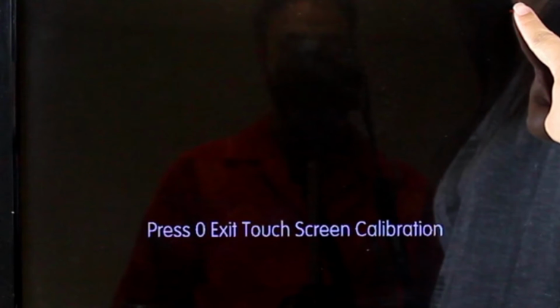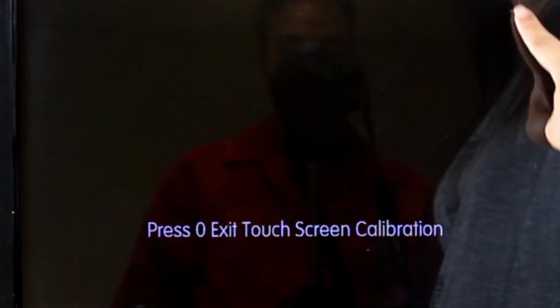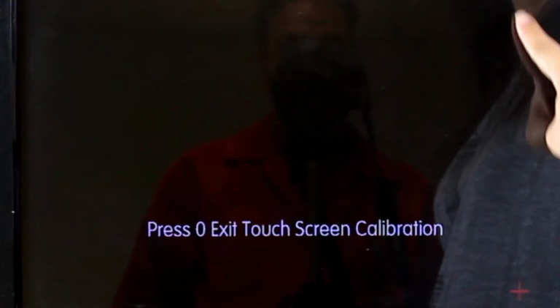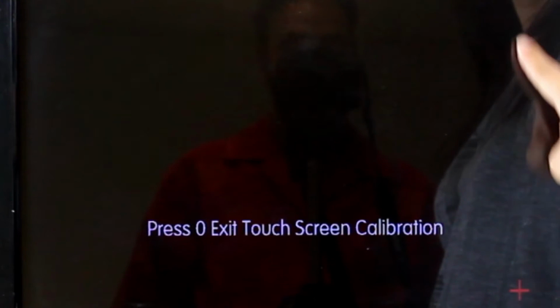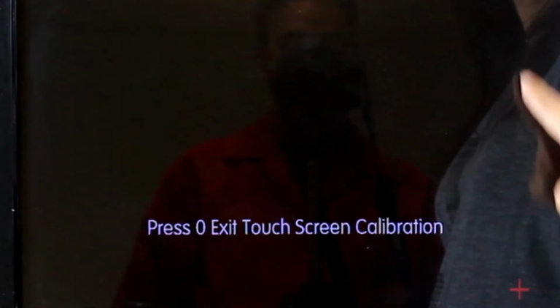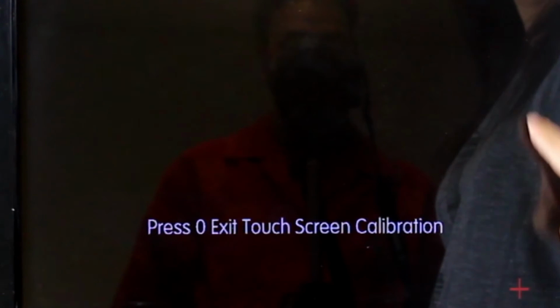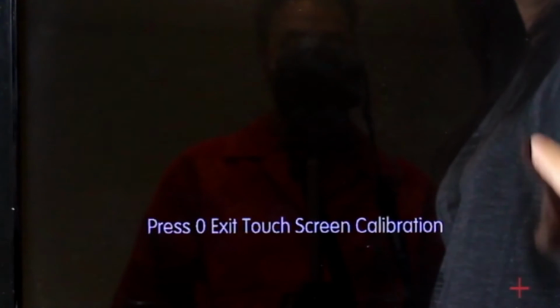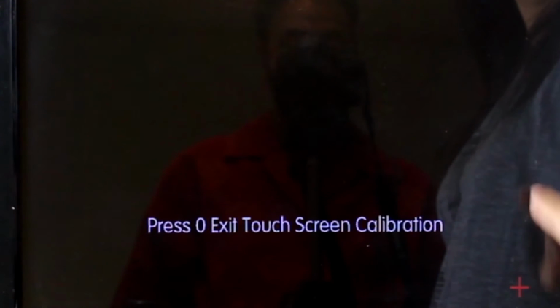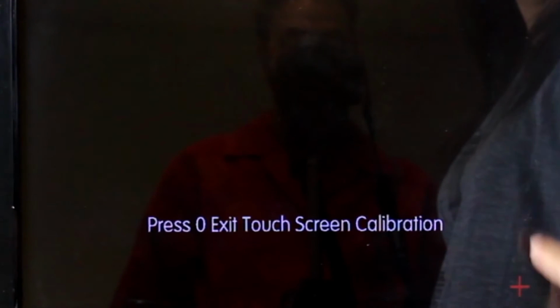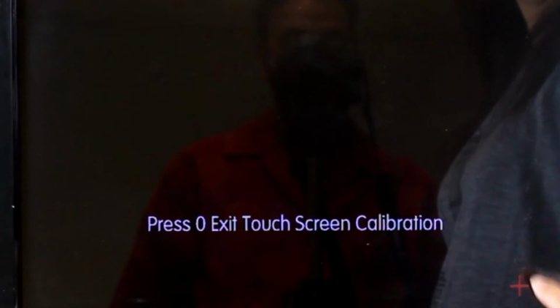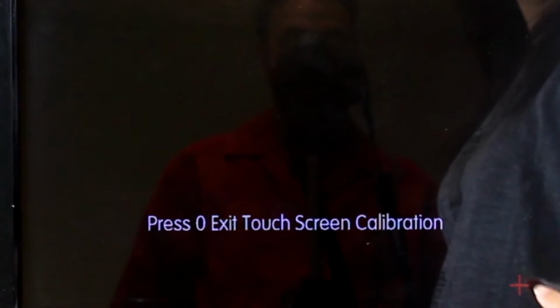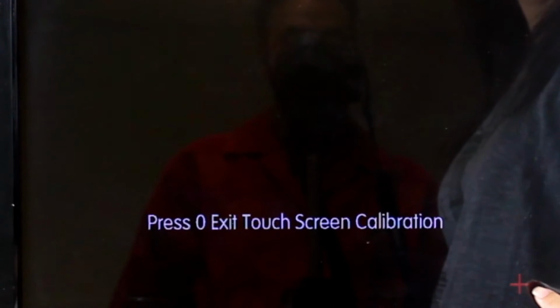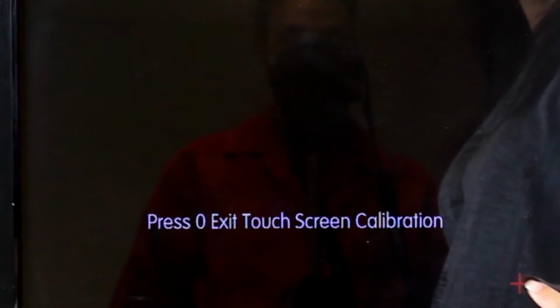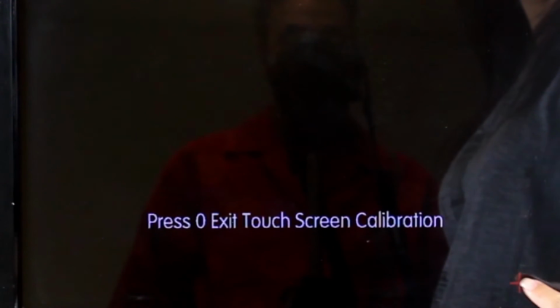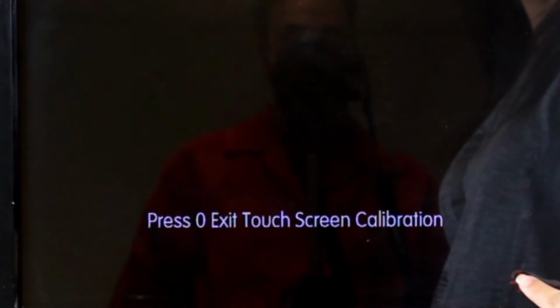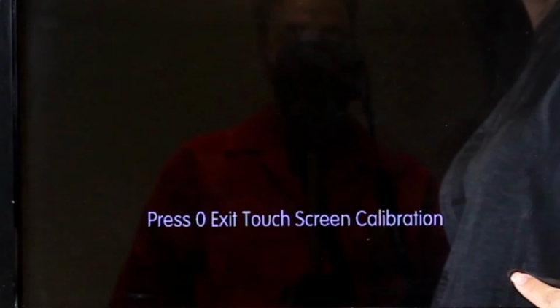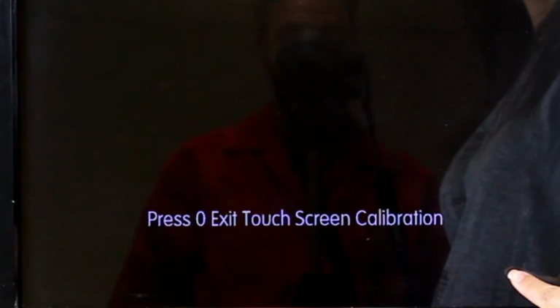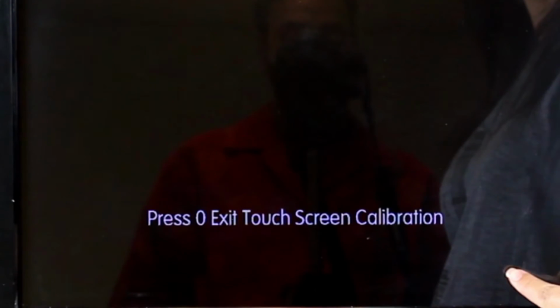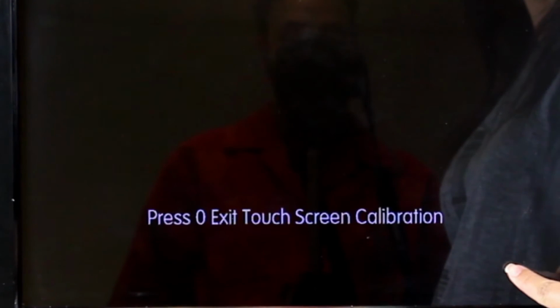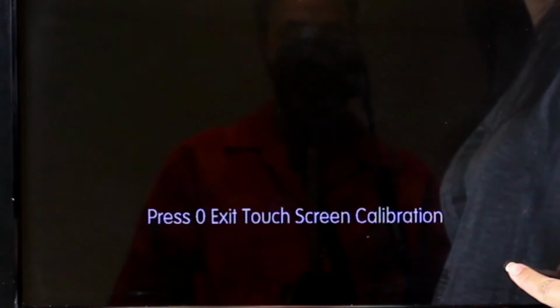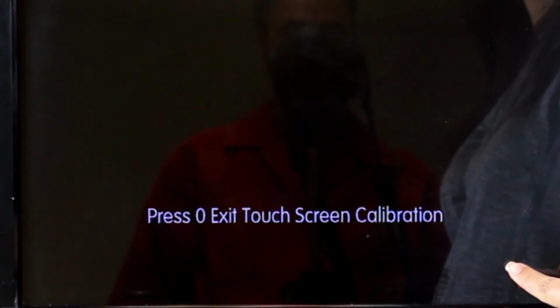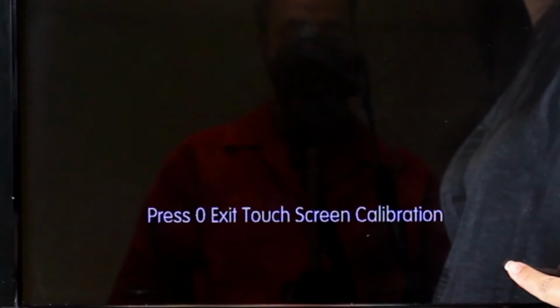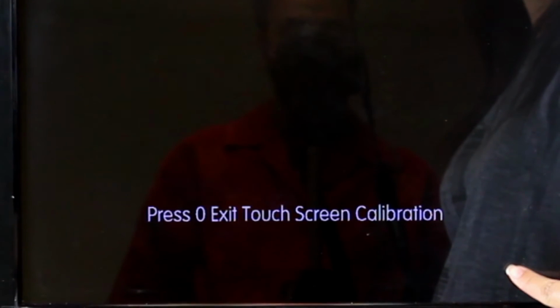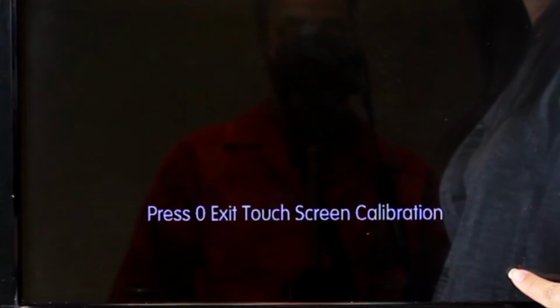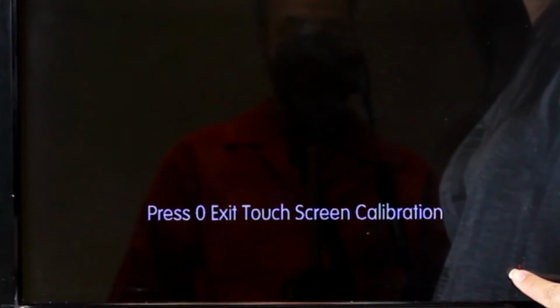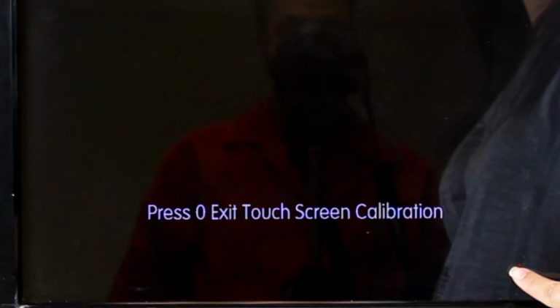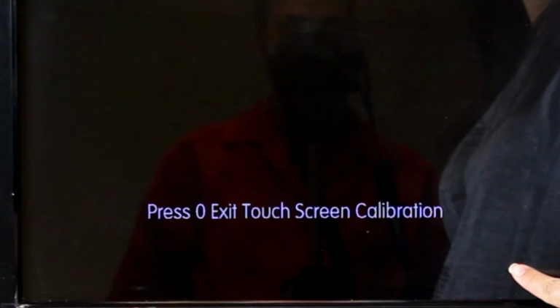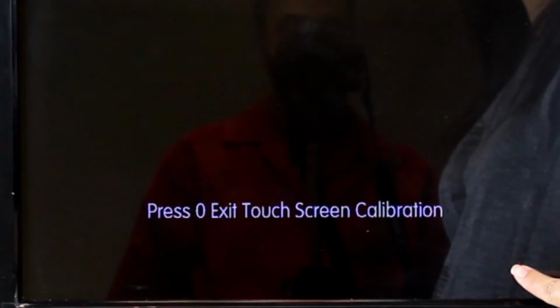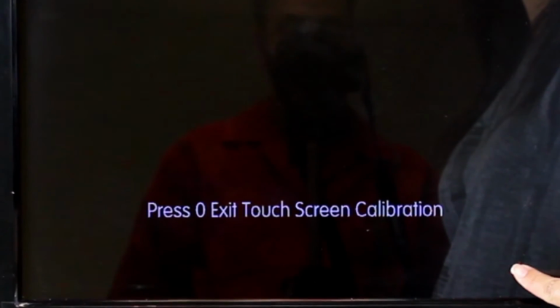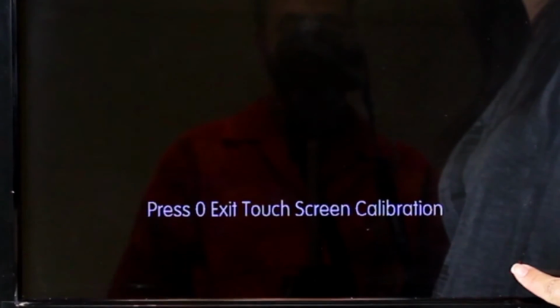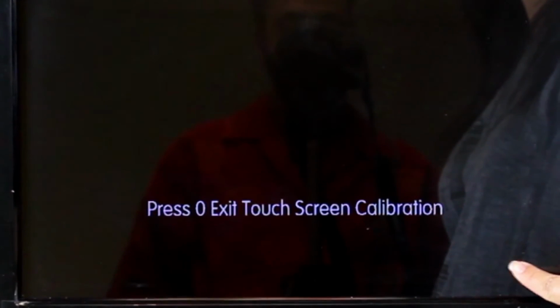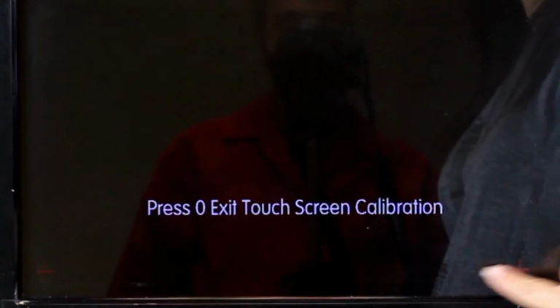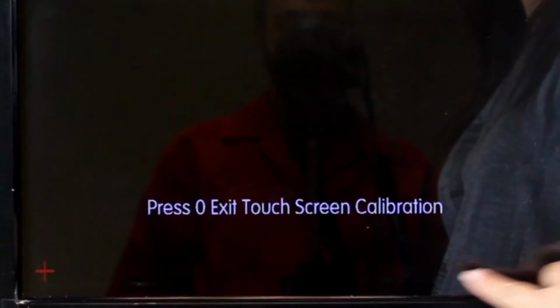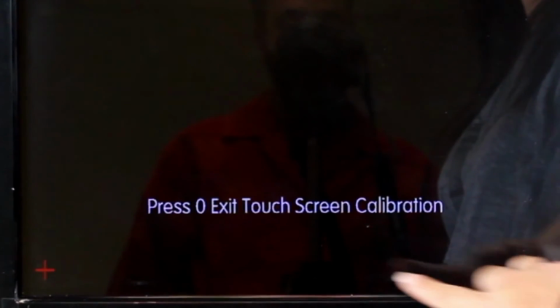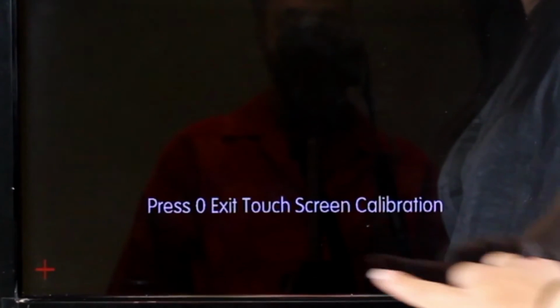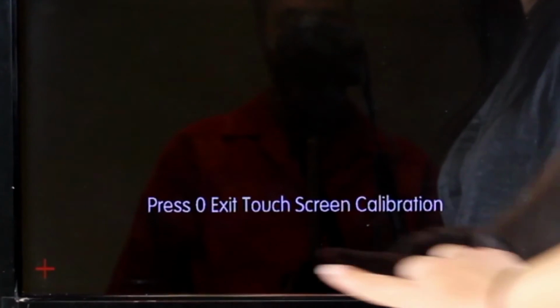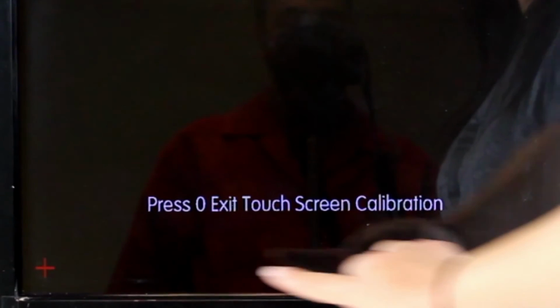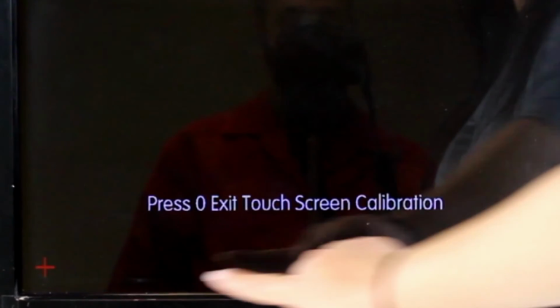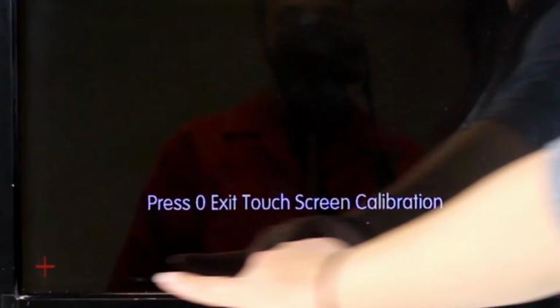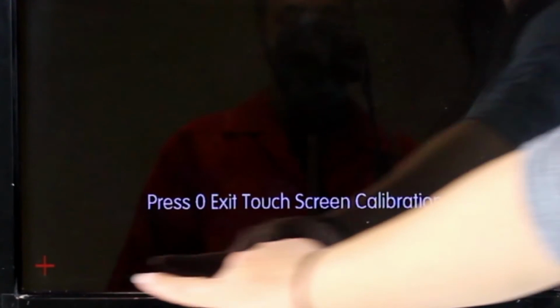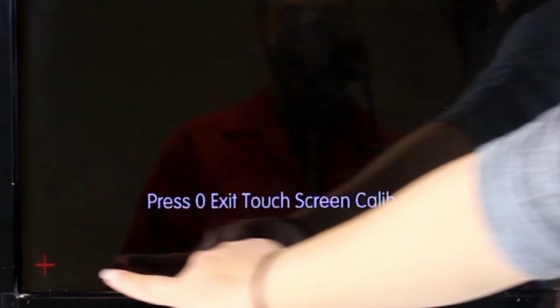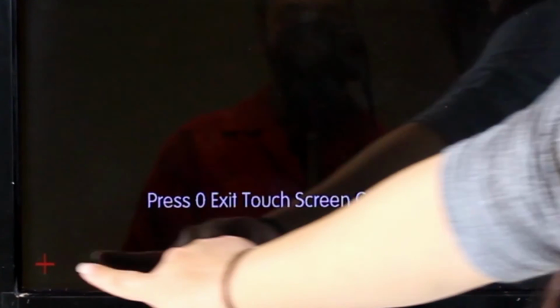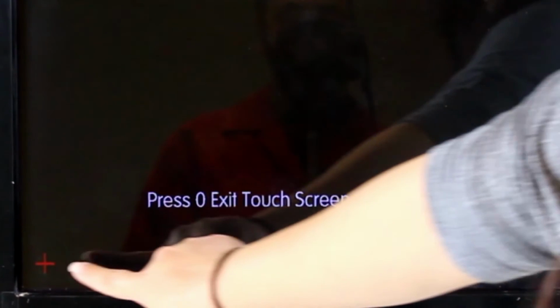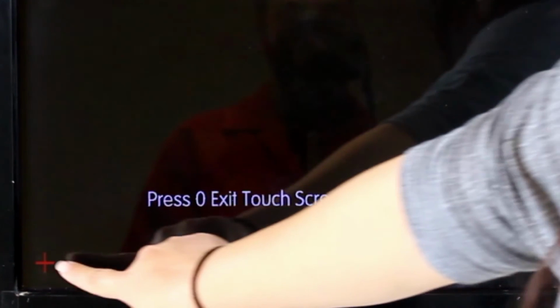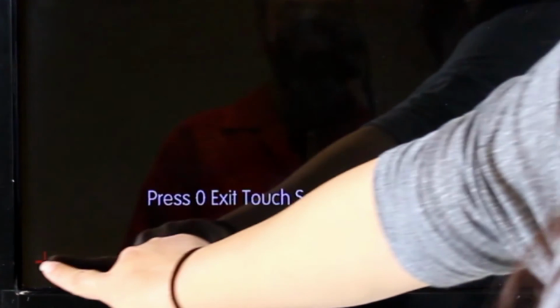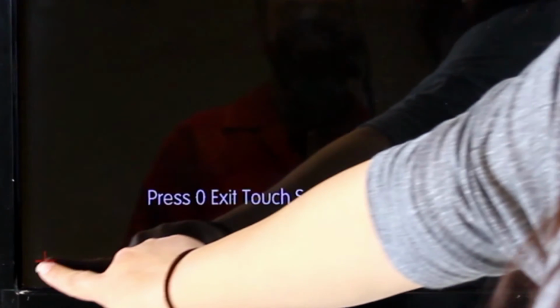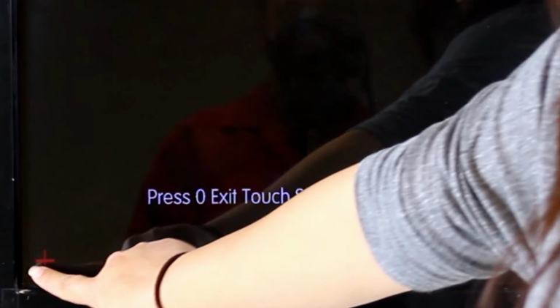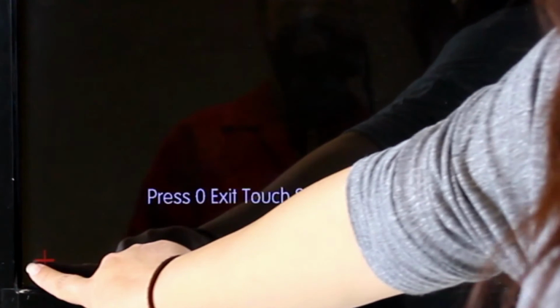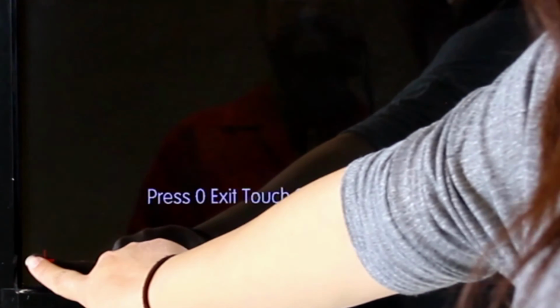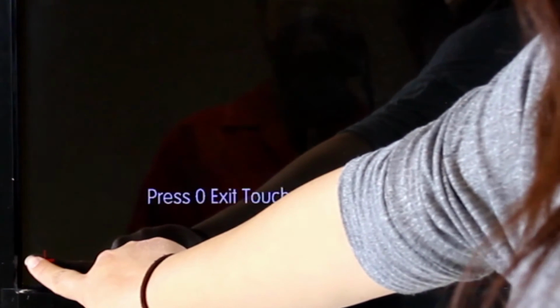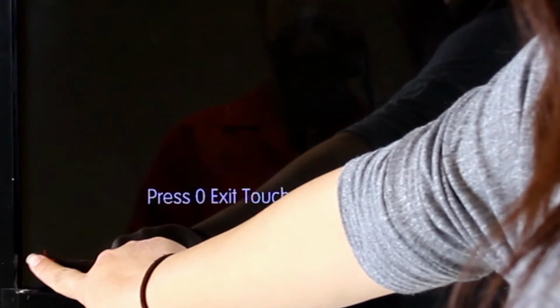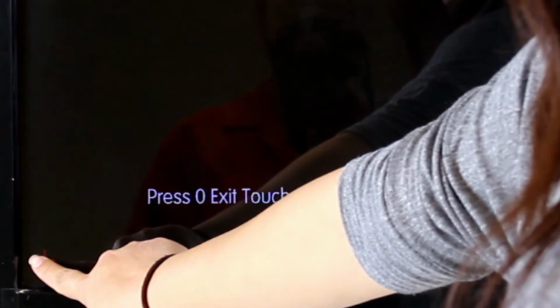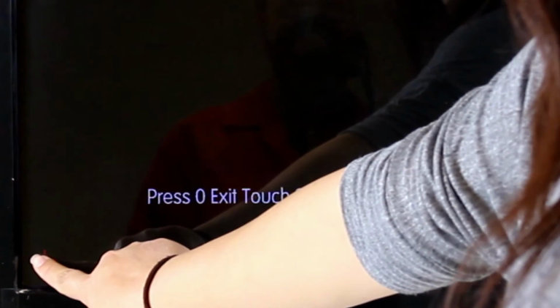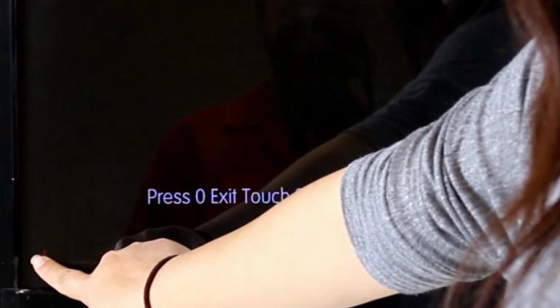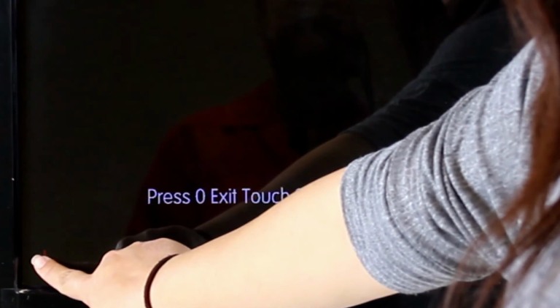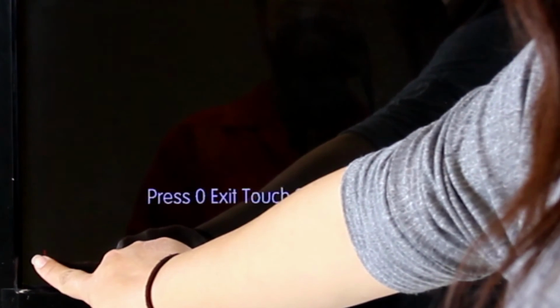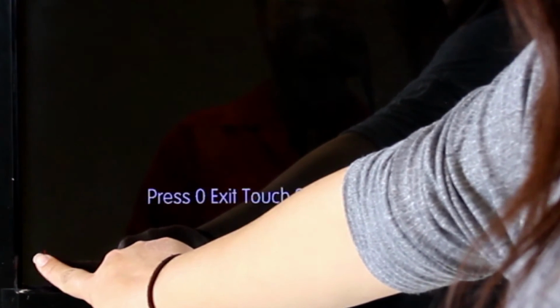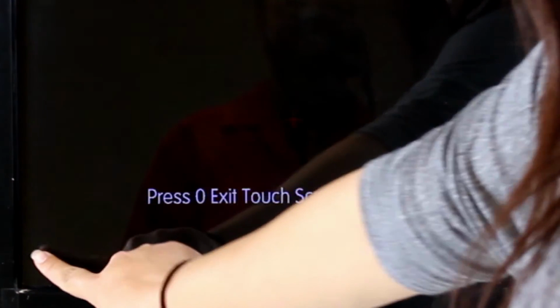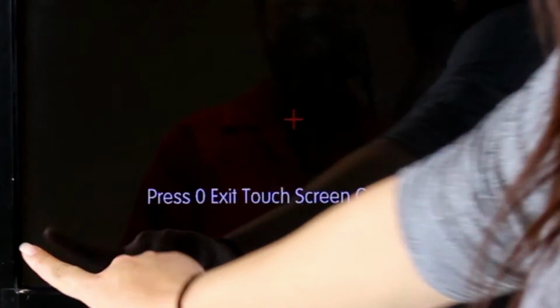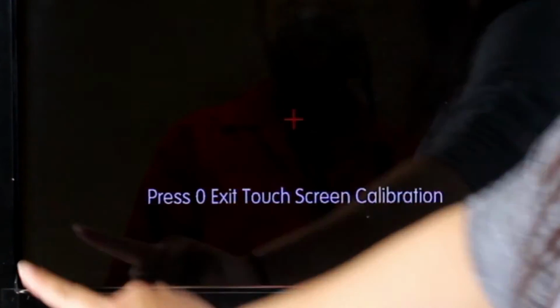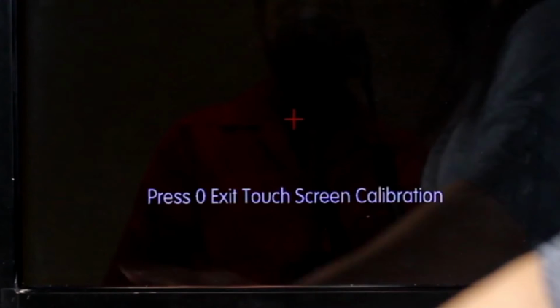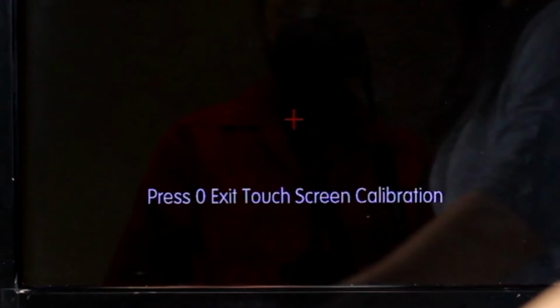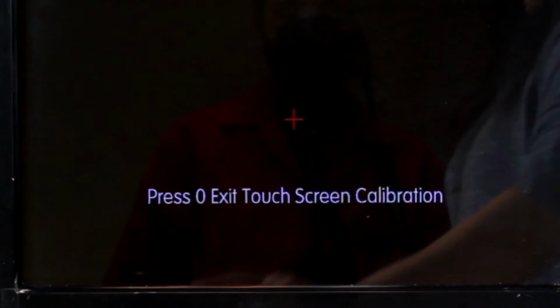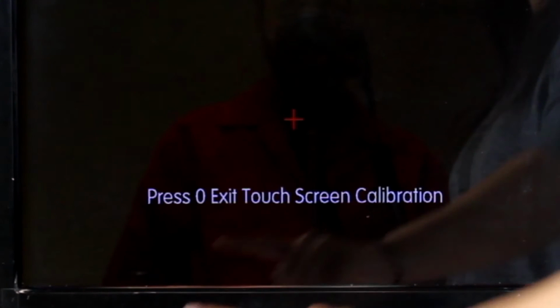Then press the one on the lower left side, followed by the one on the lower right side, and lastly the one on the middle of the screen.